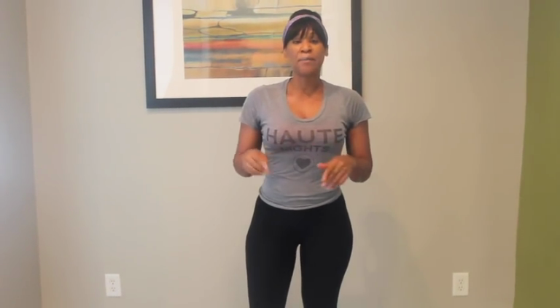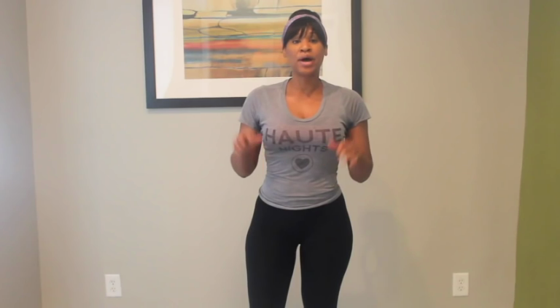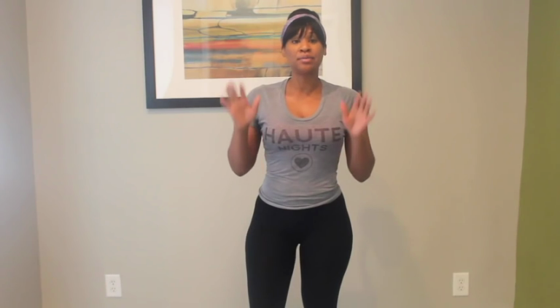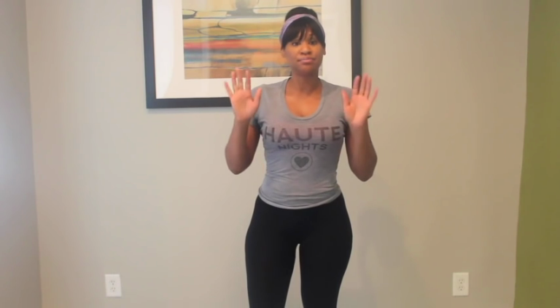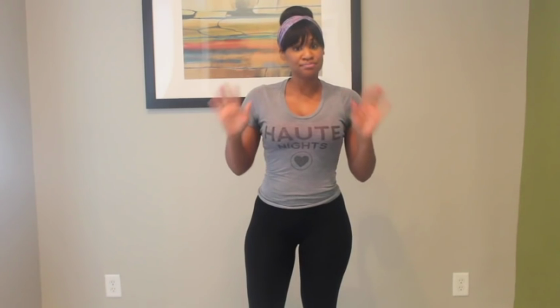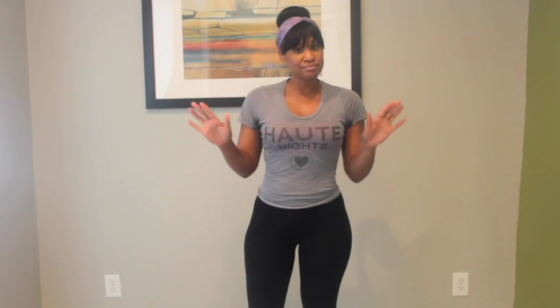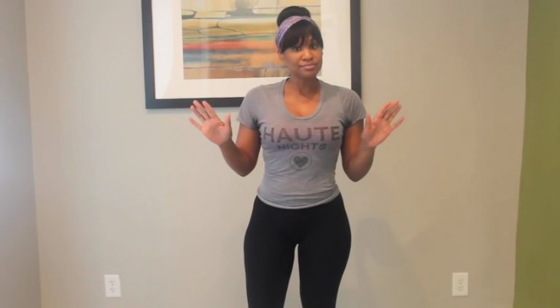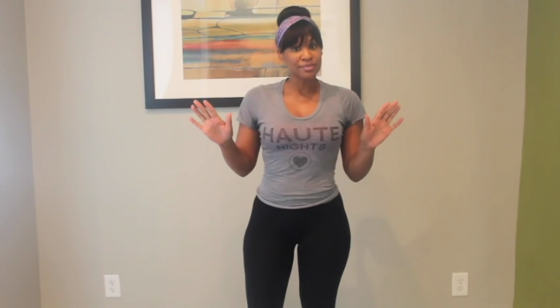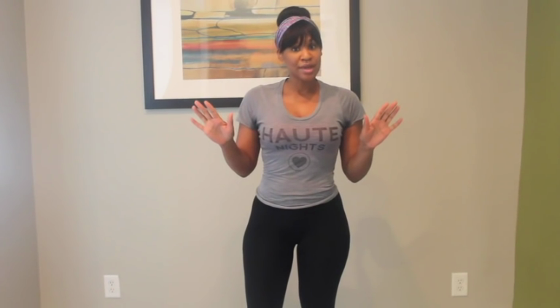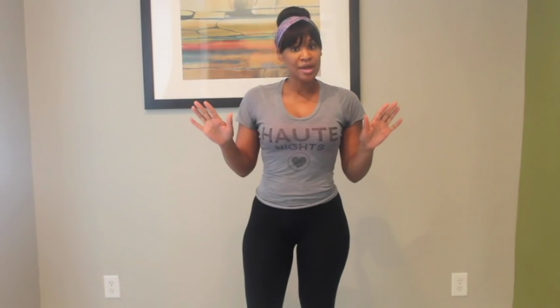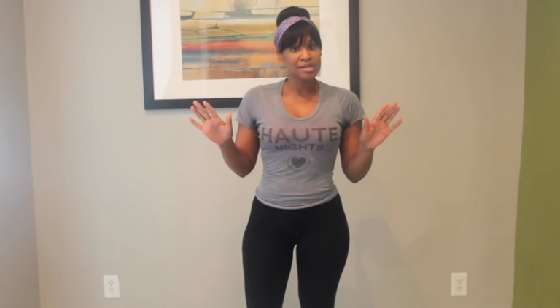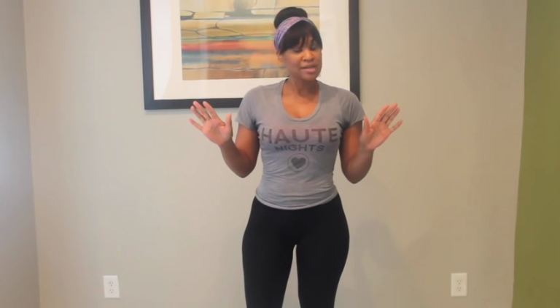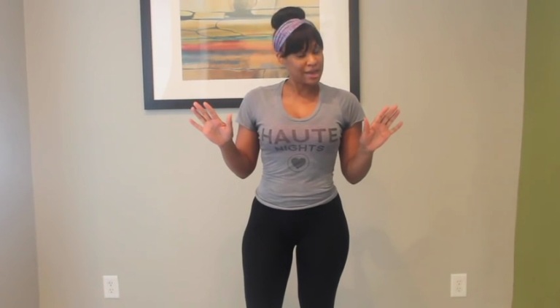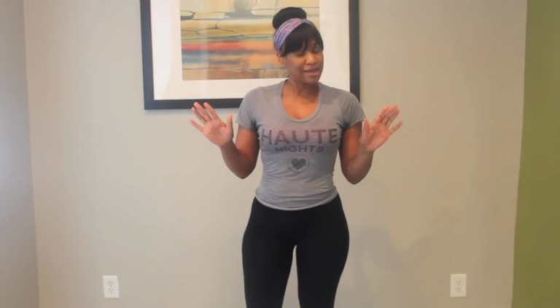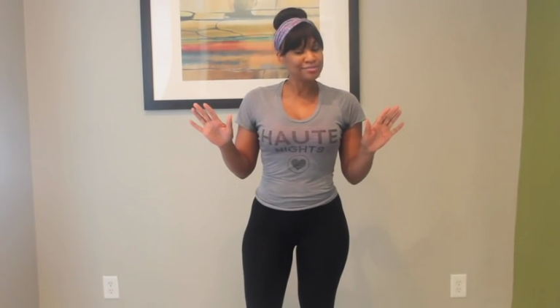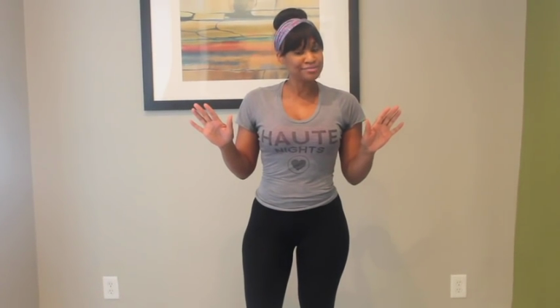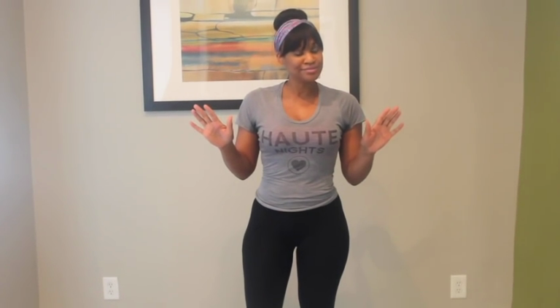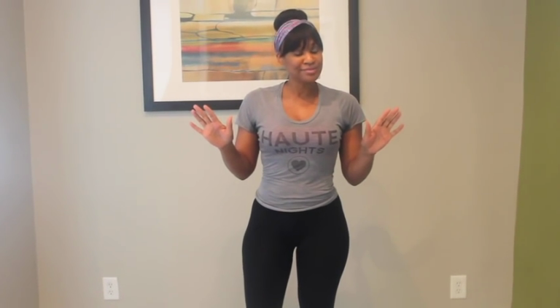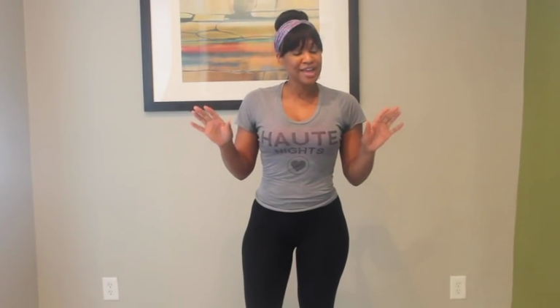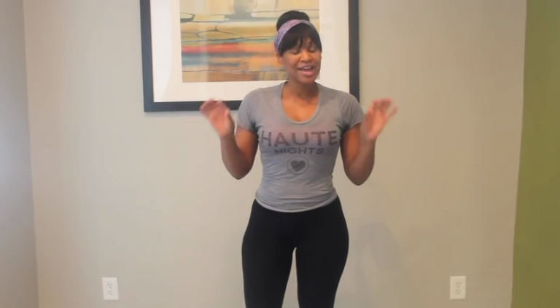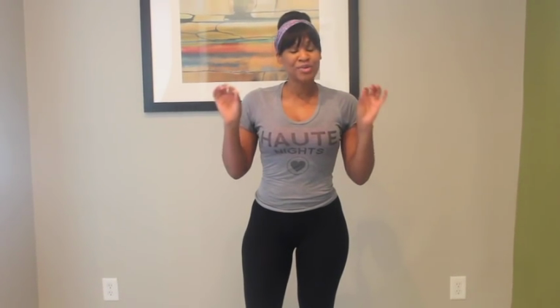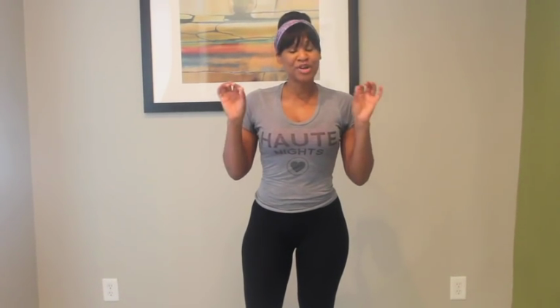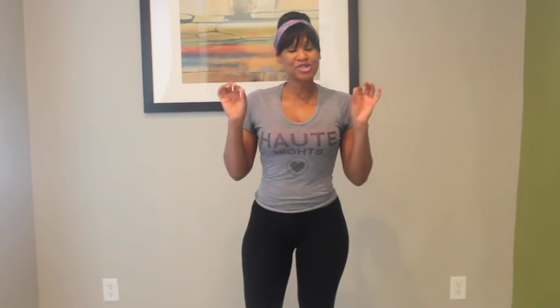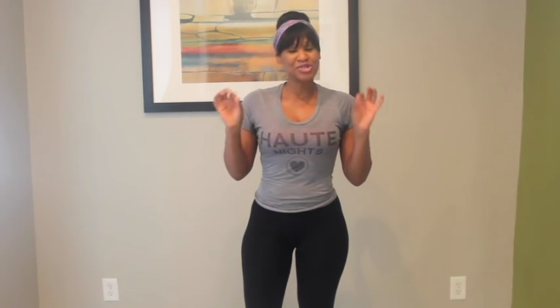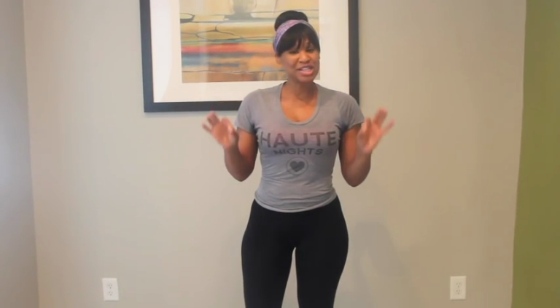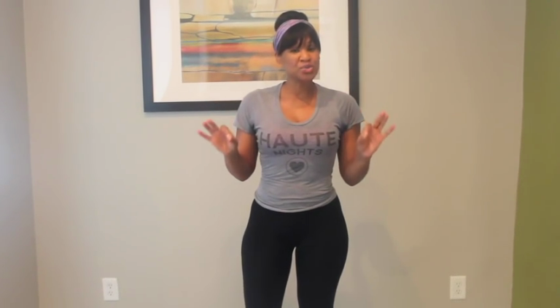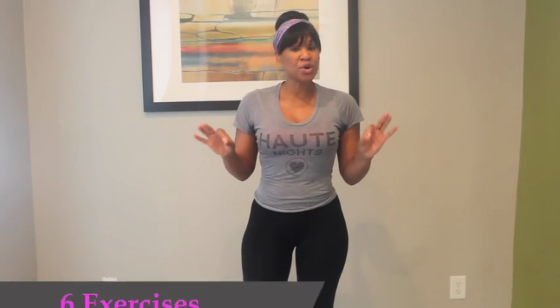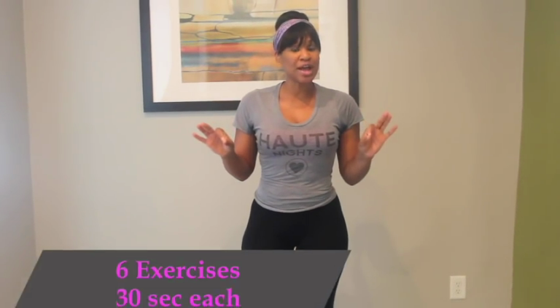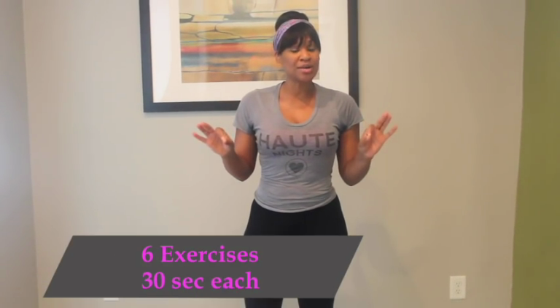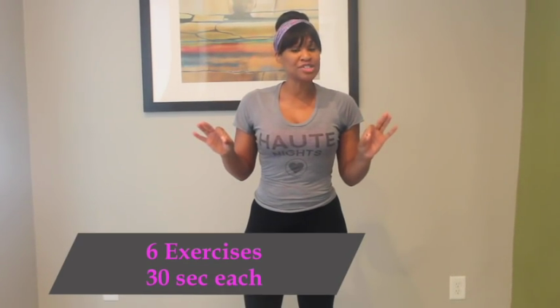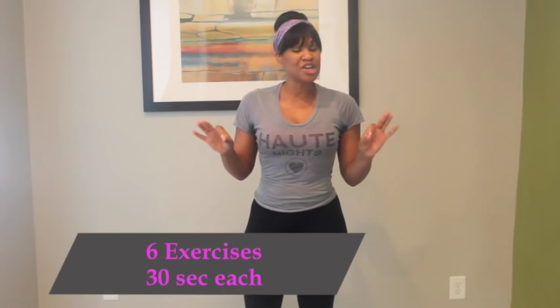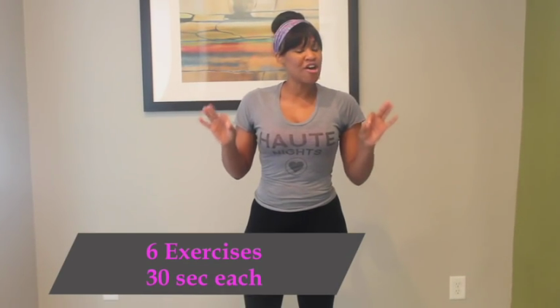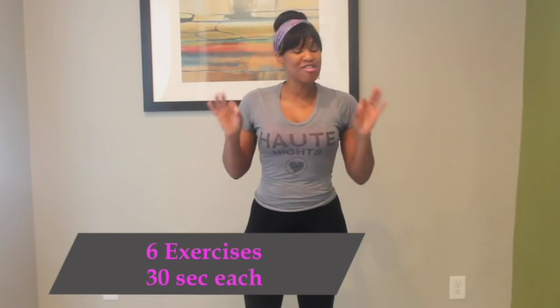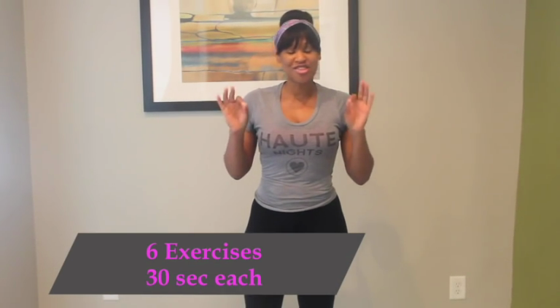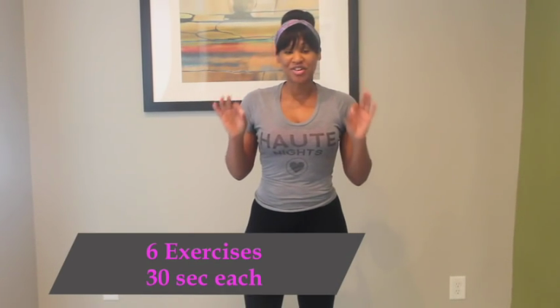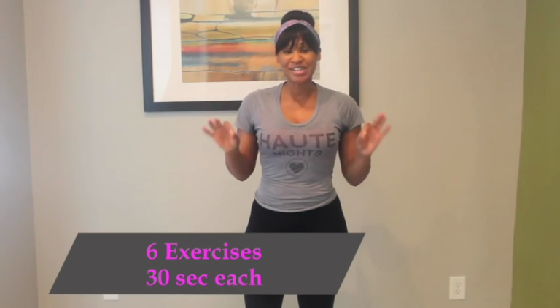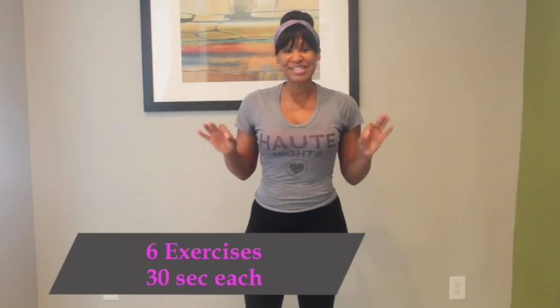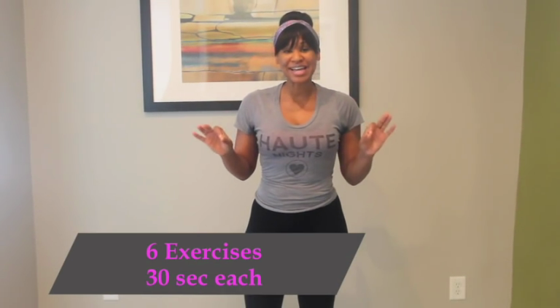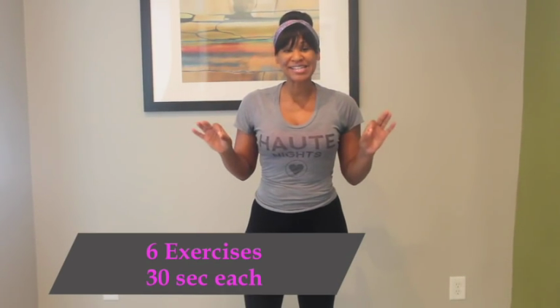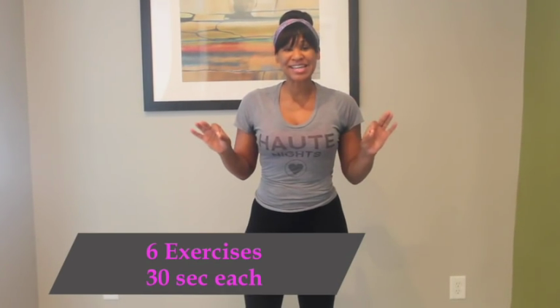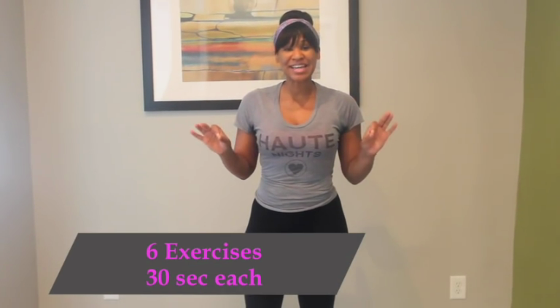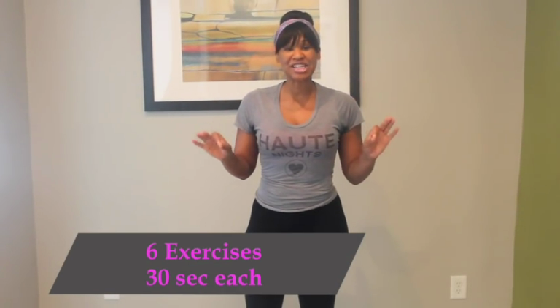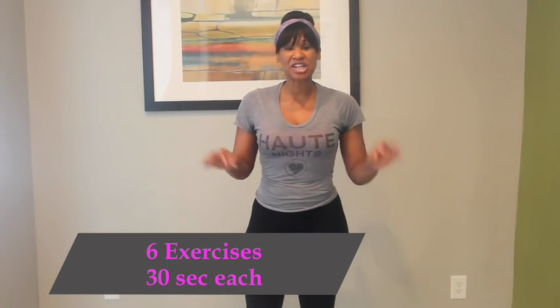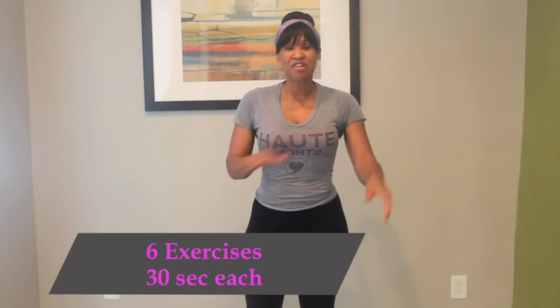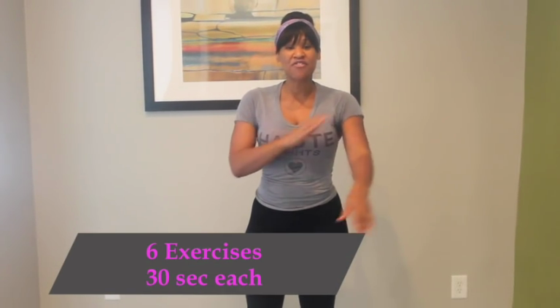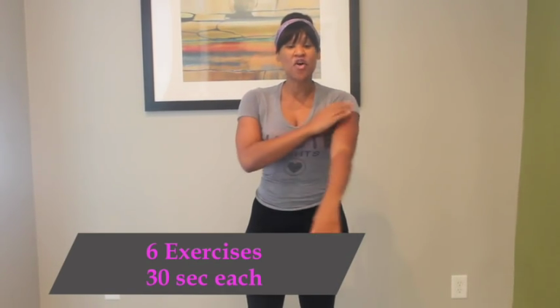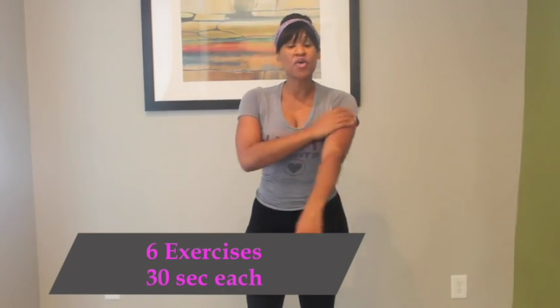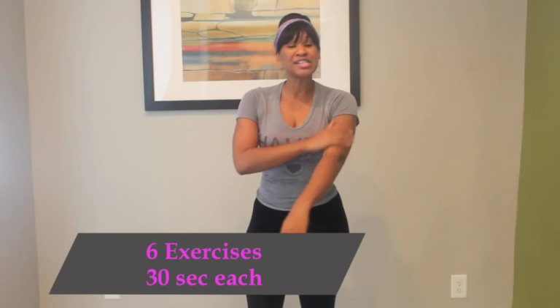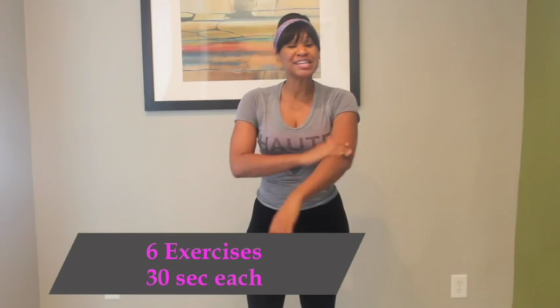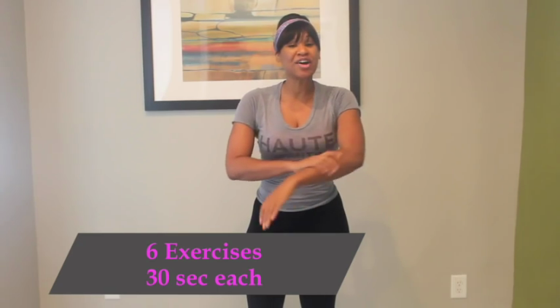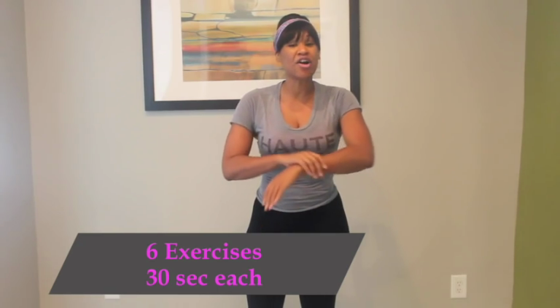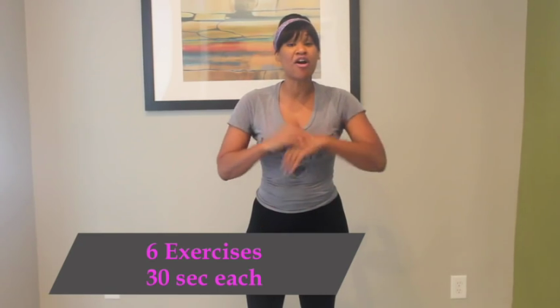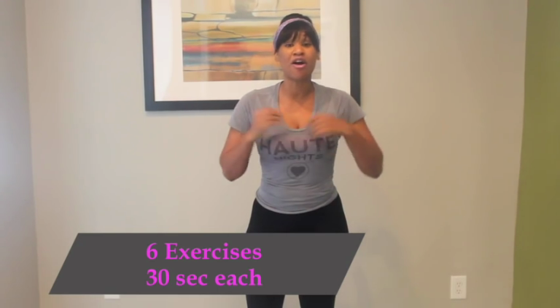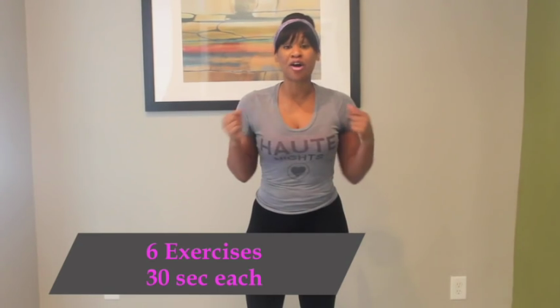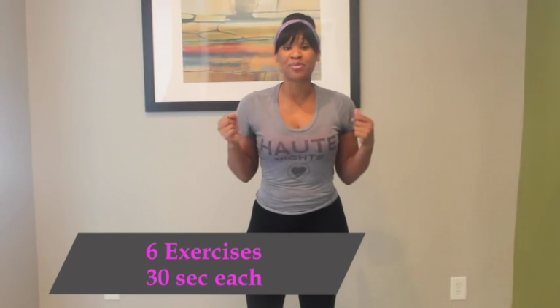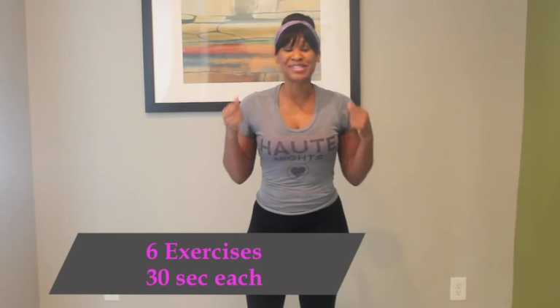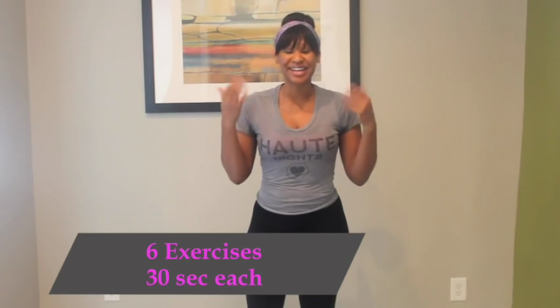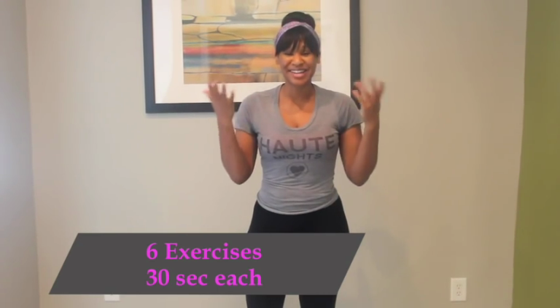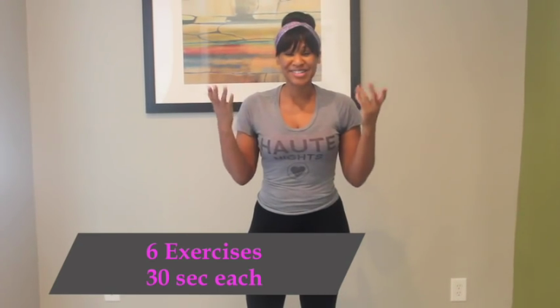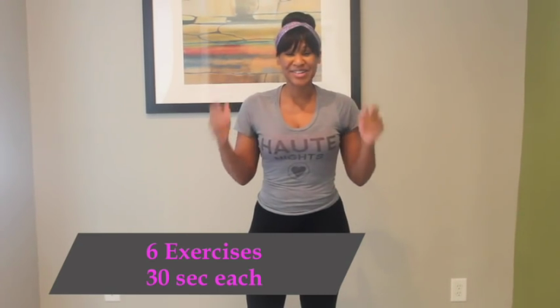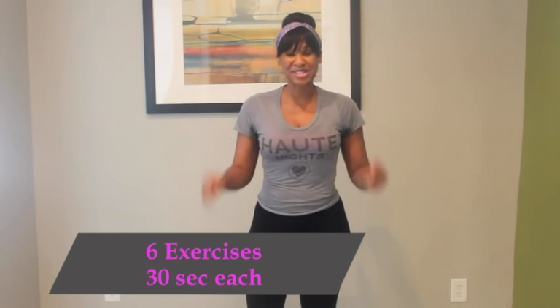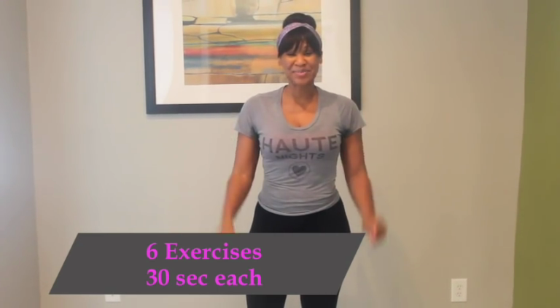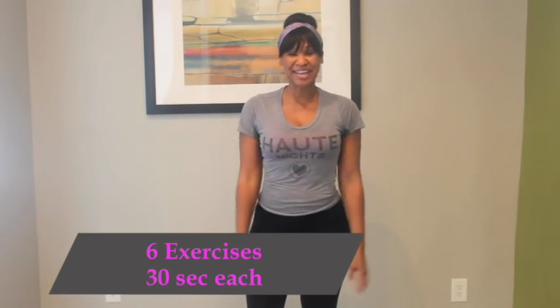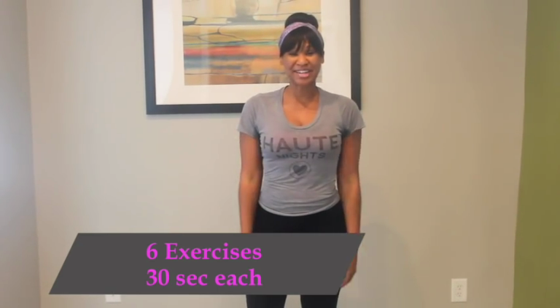Today we're going to do six workouts, 30 seconds each, focusing on our arms. So let's begin.